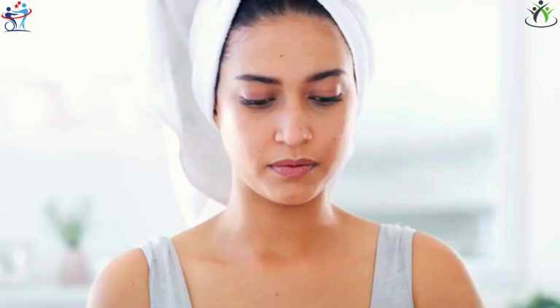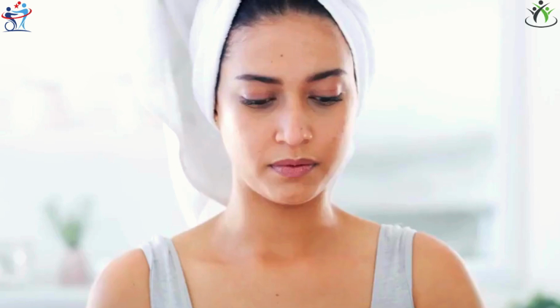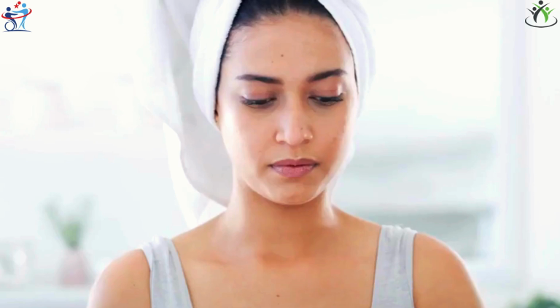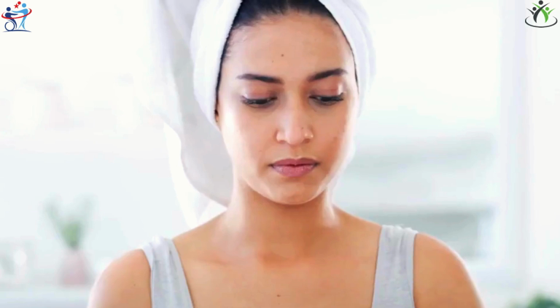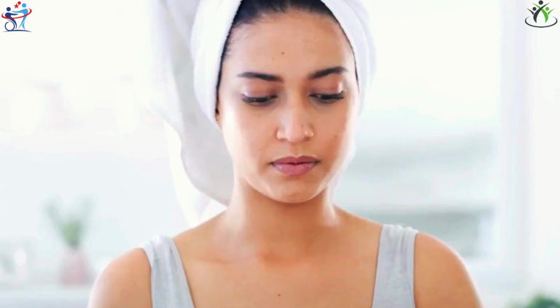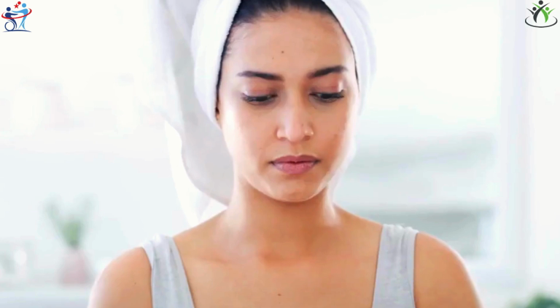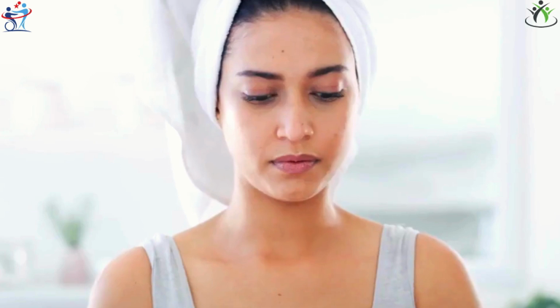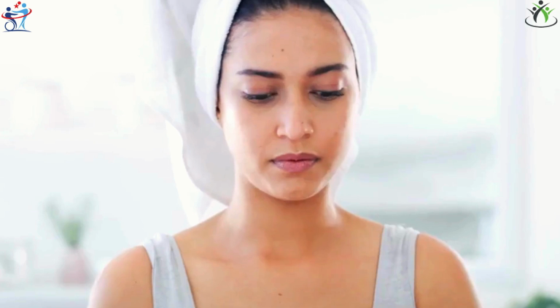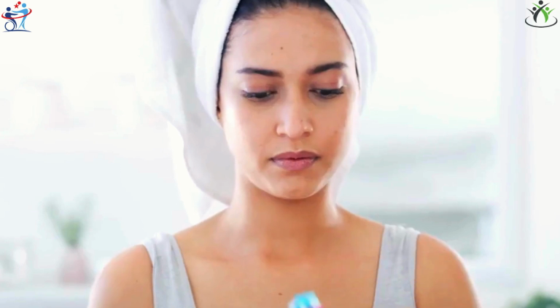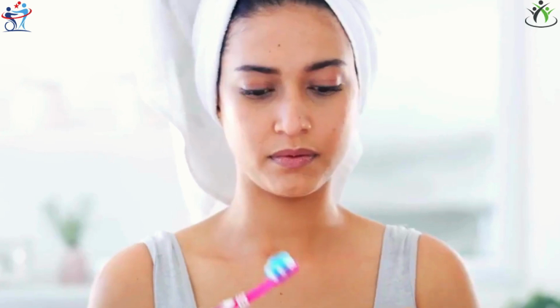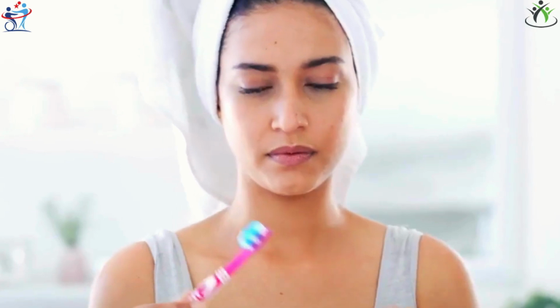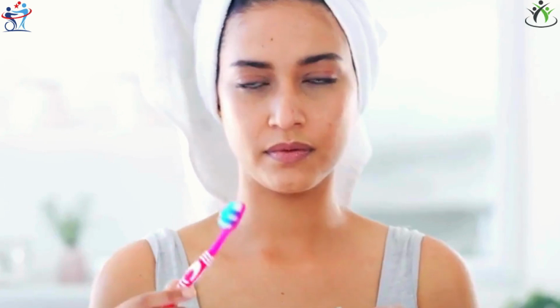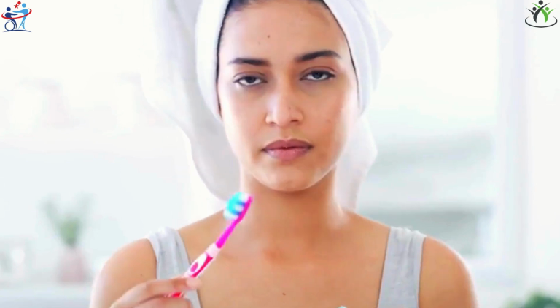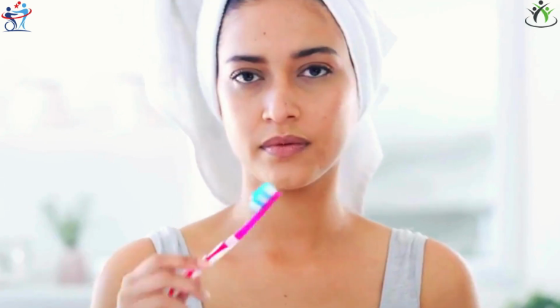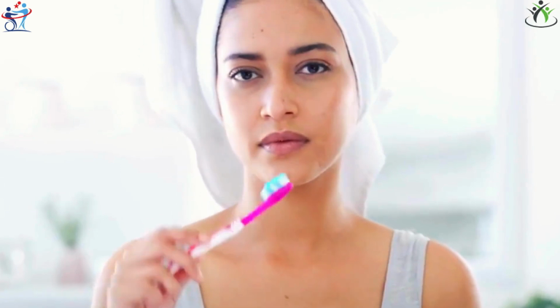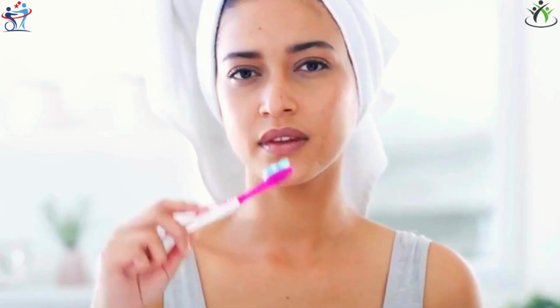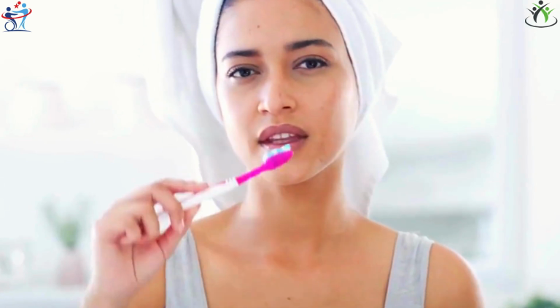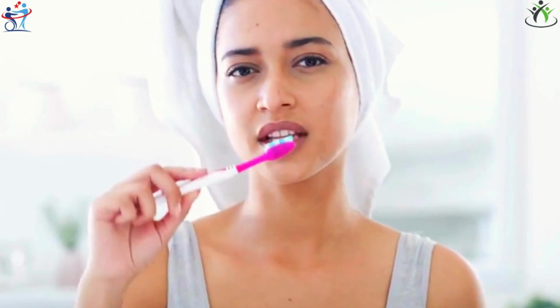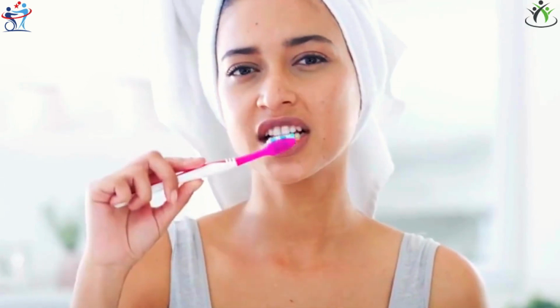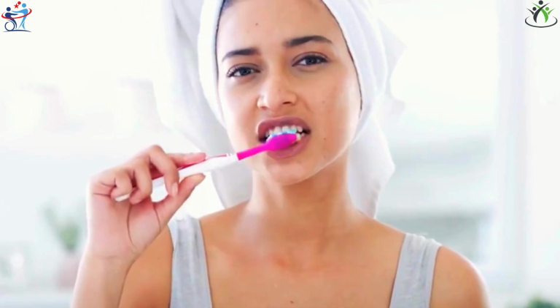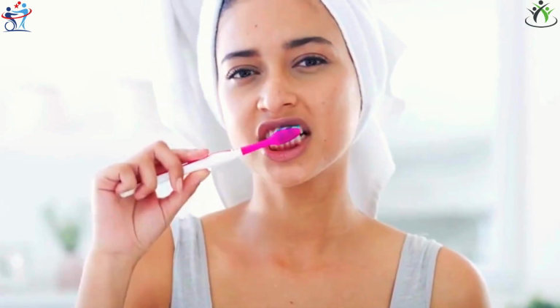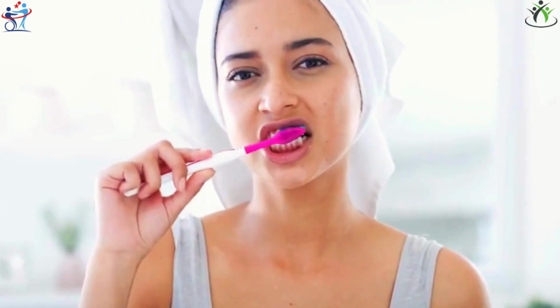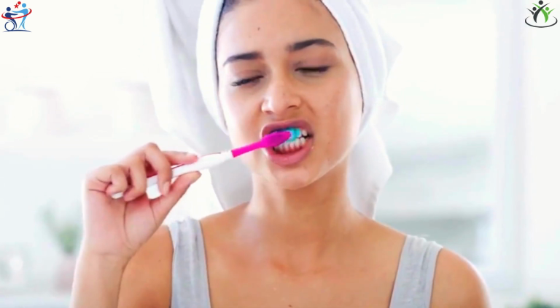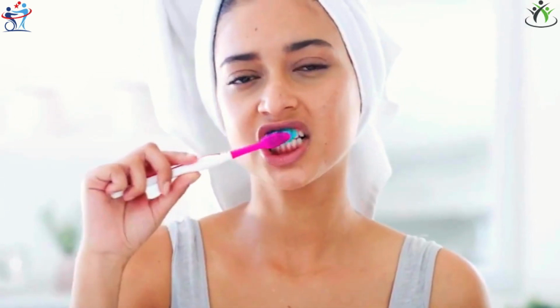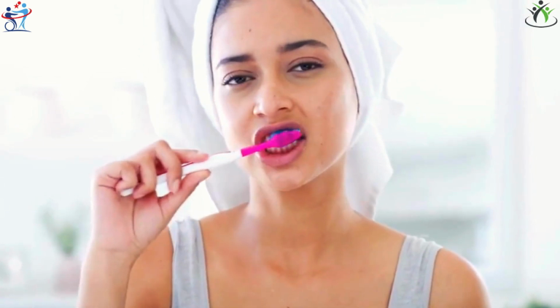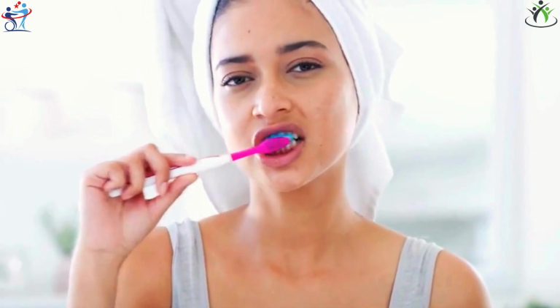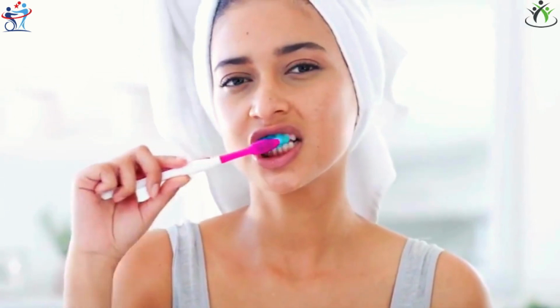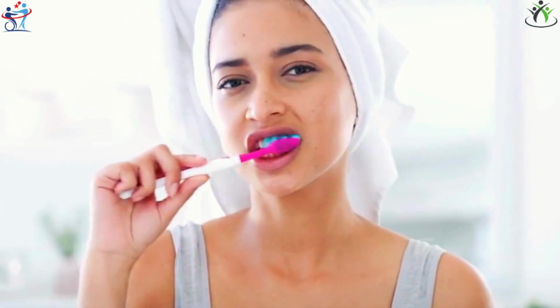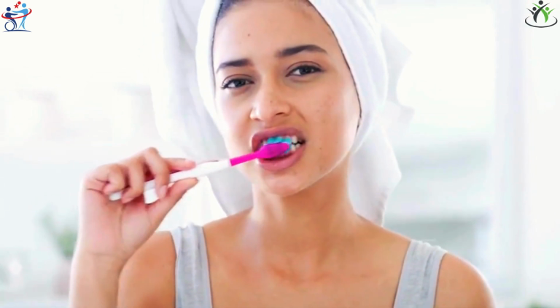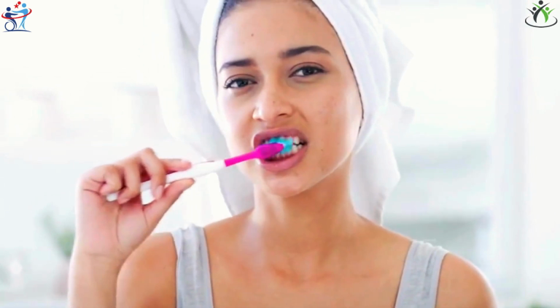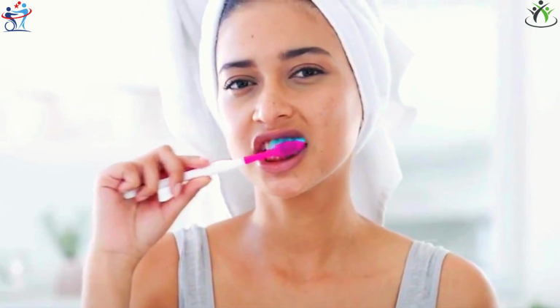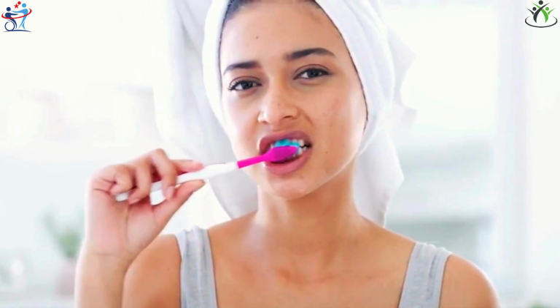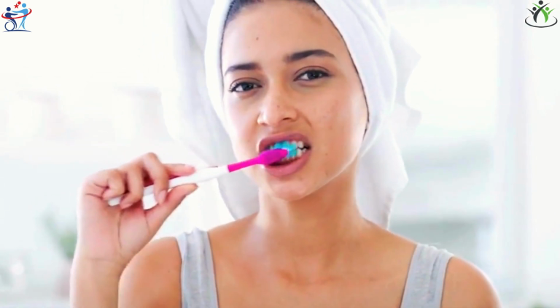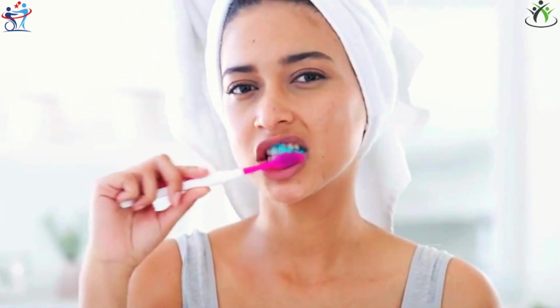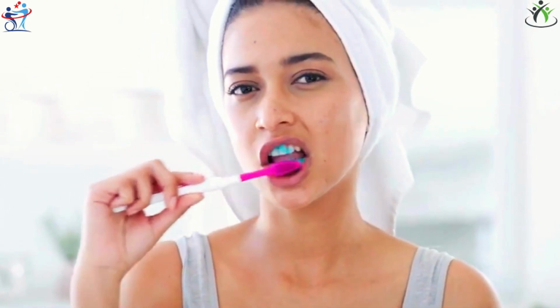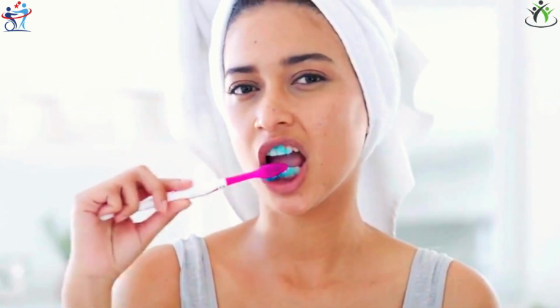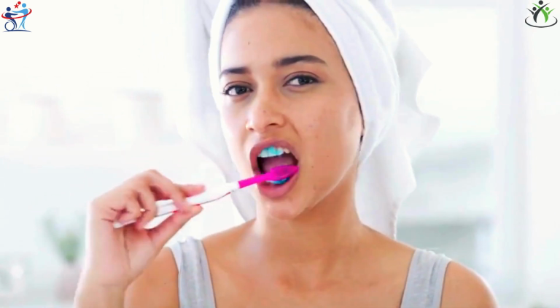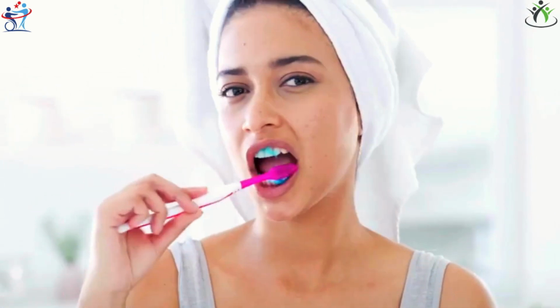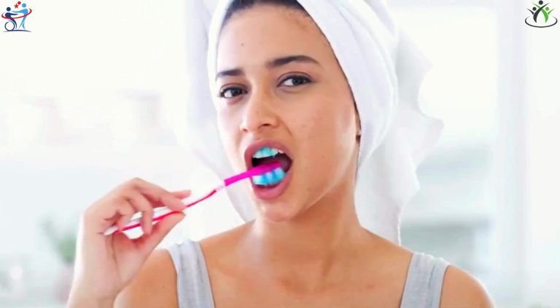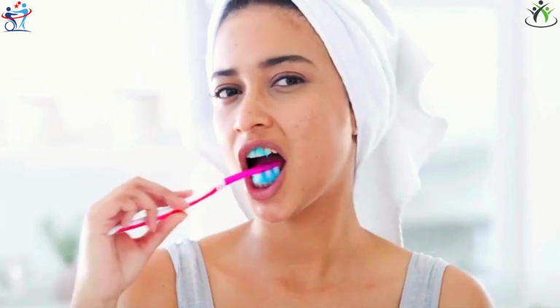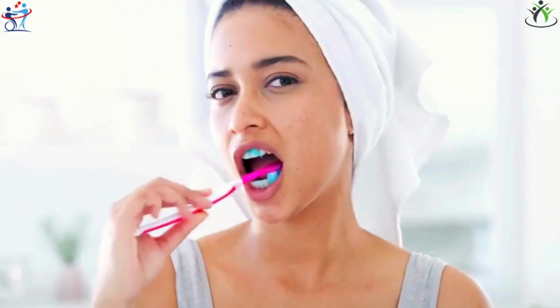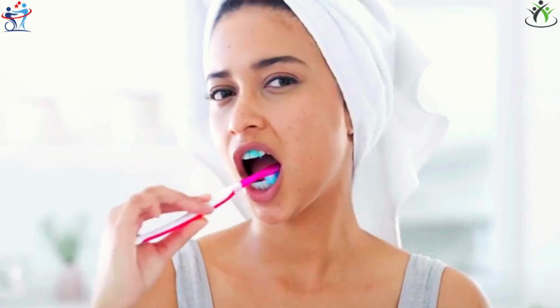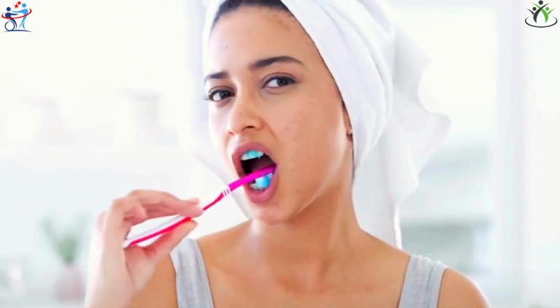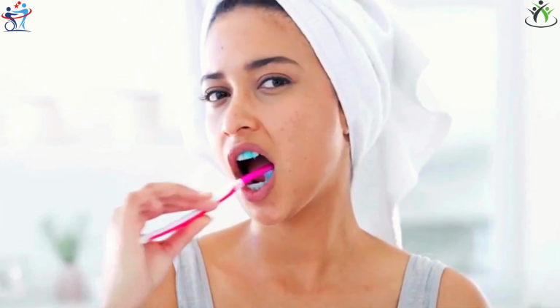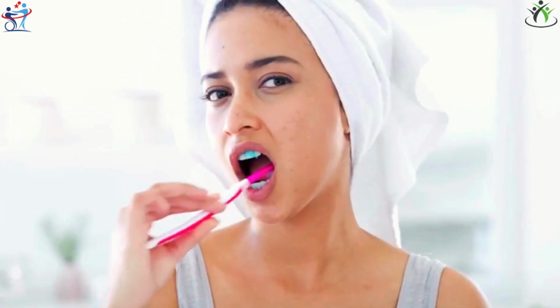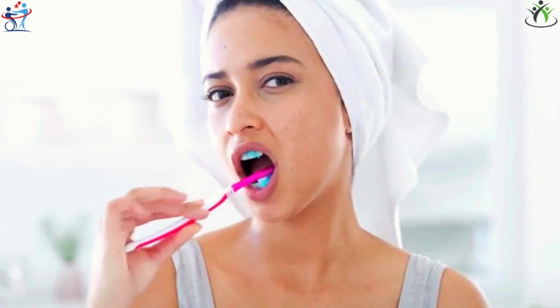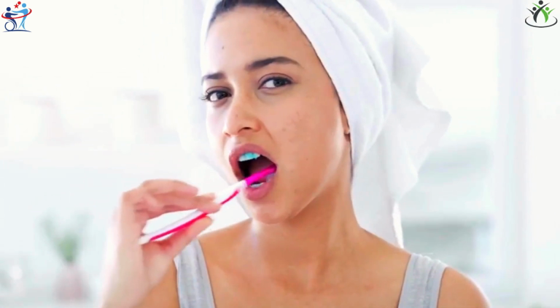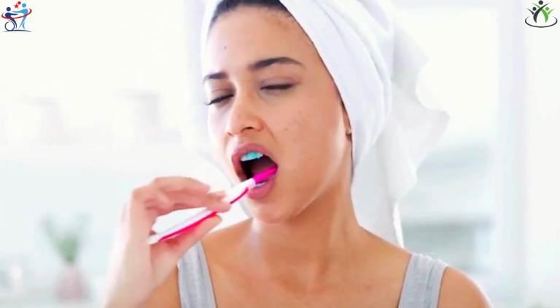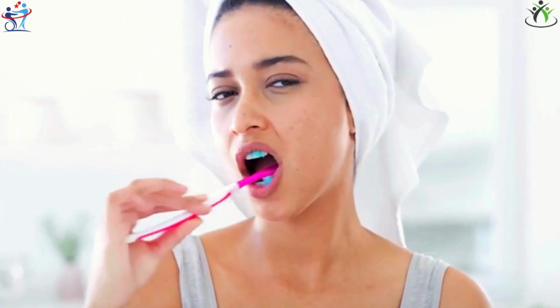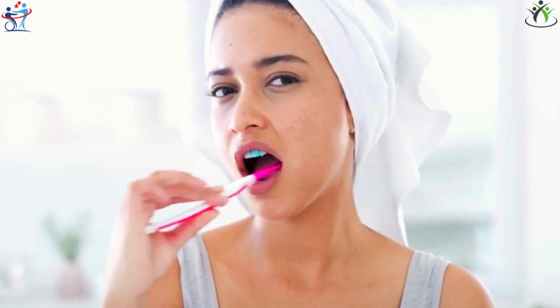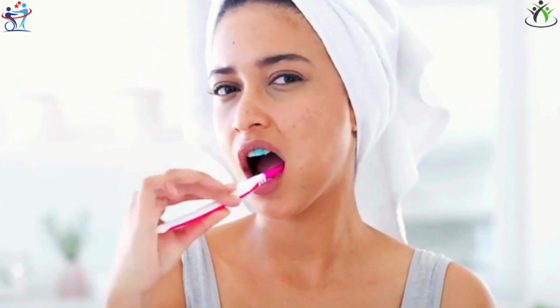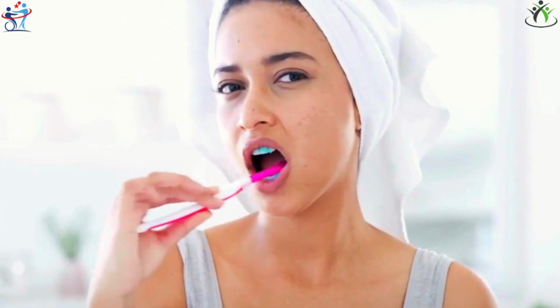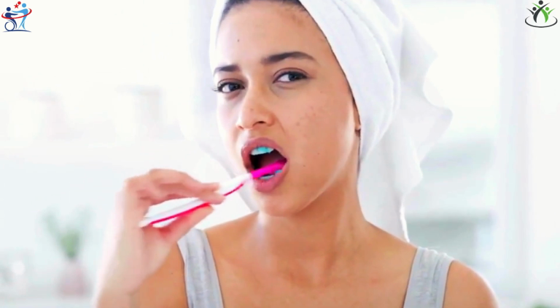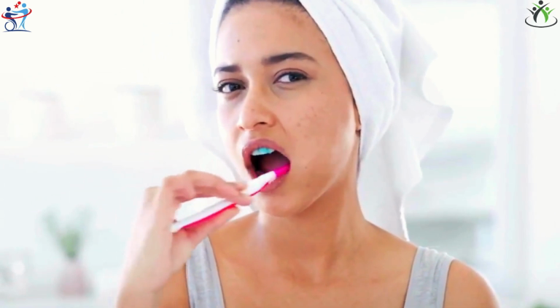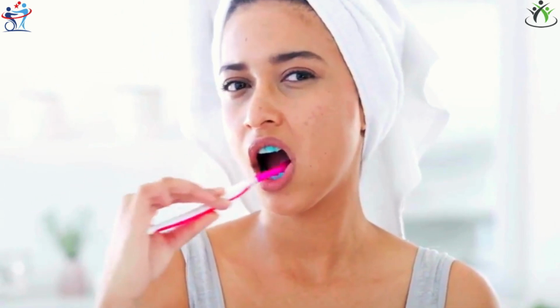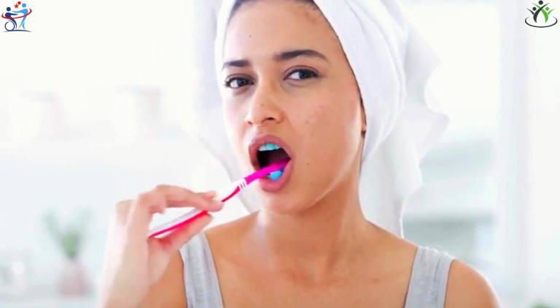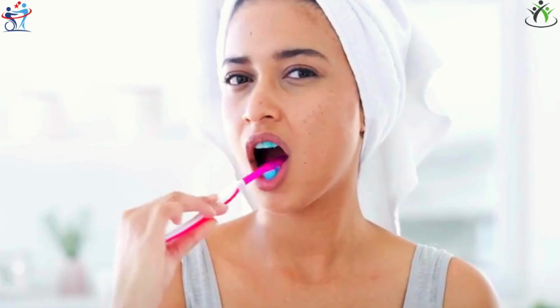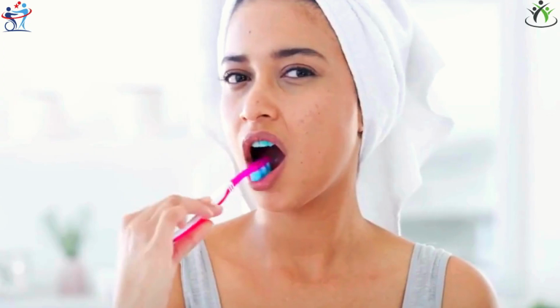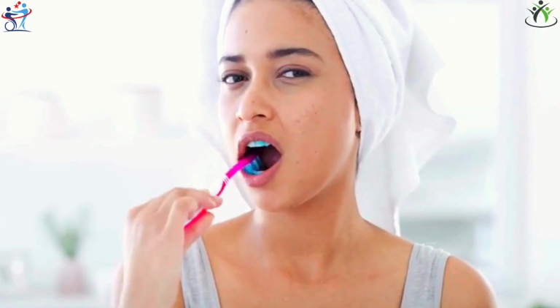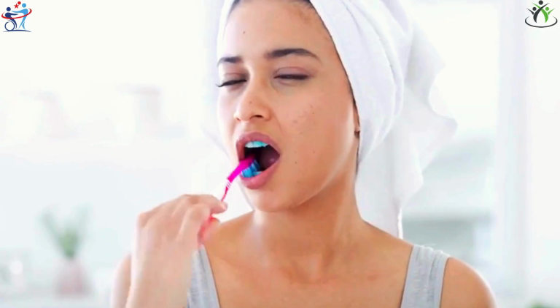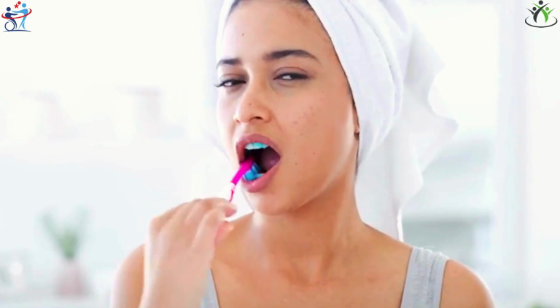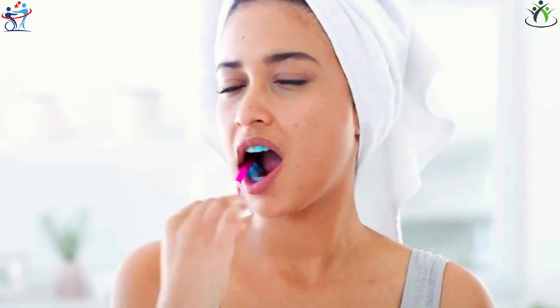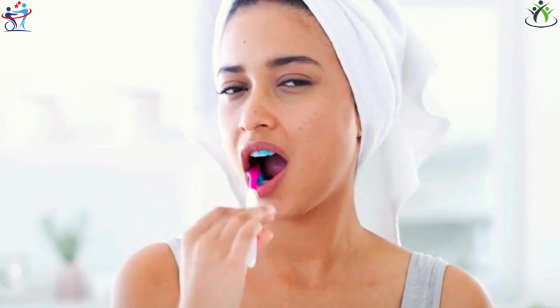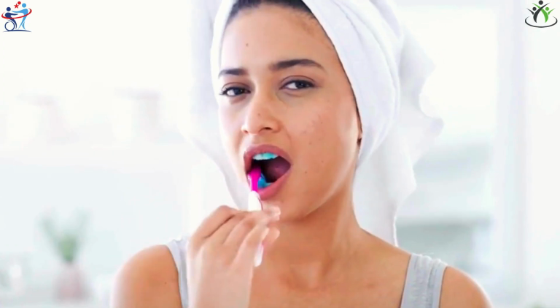Brushing your teeth correctly is essential for oral health. Choosing the right tools and brushing regularly are key factors.